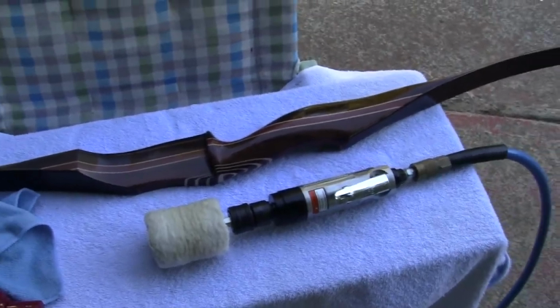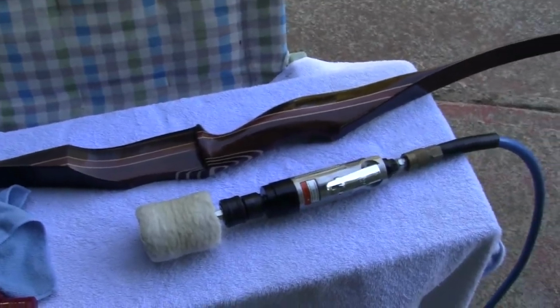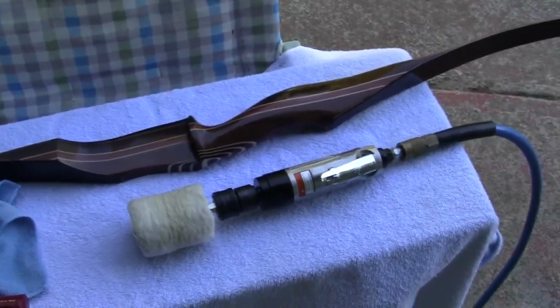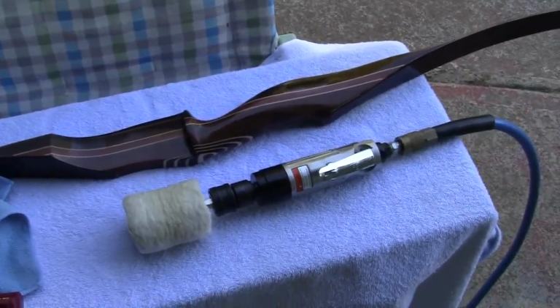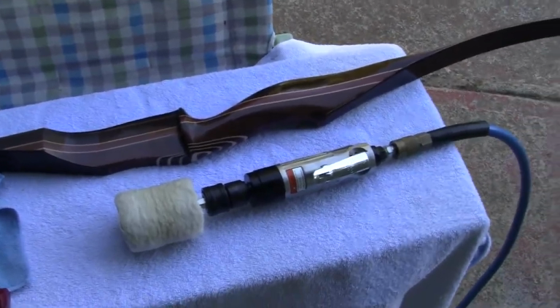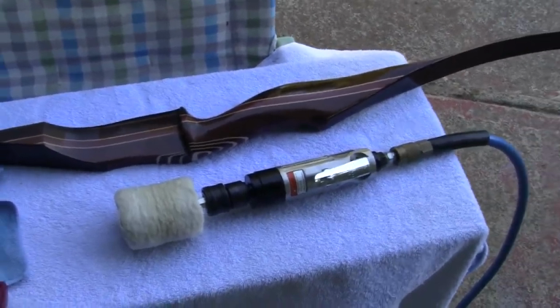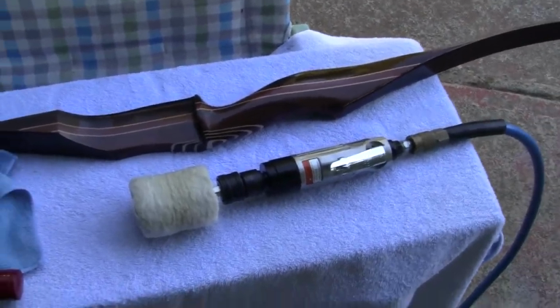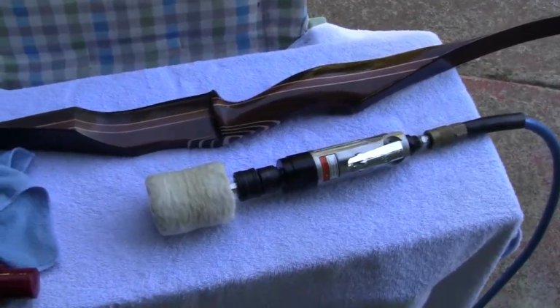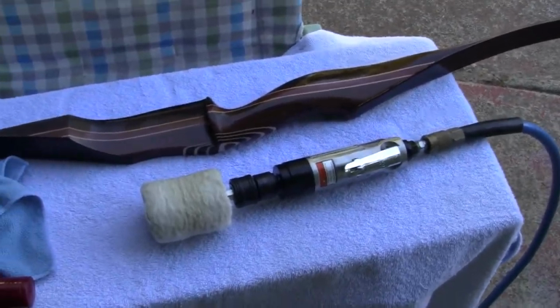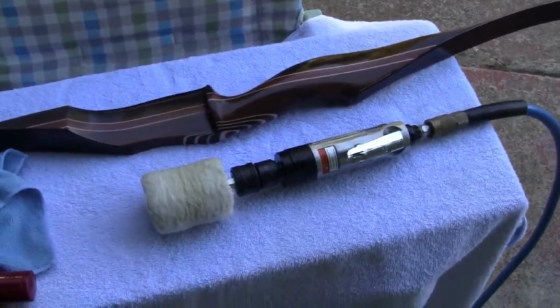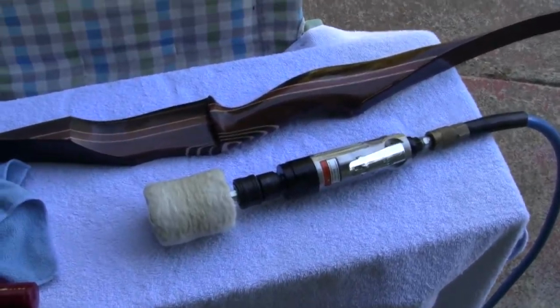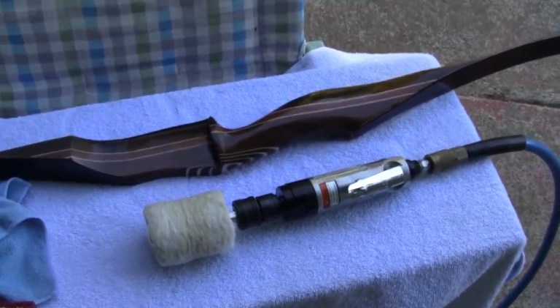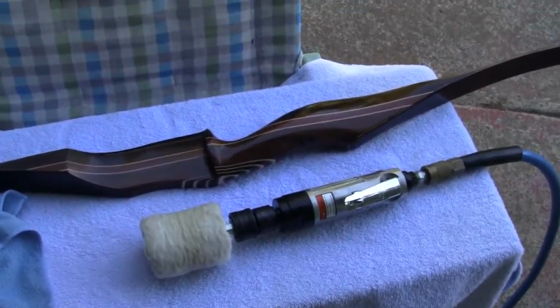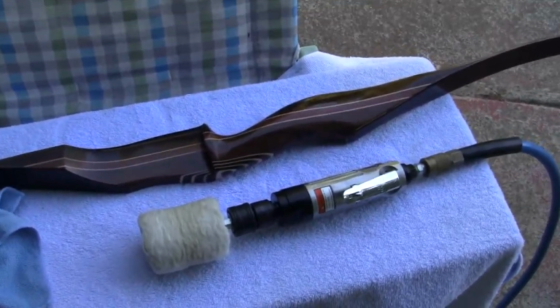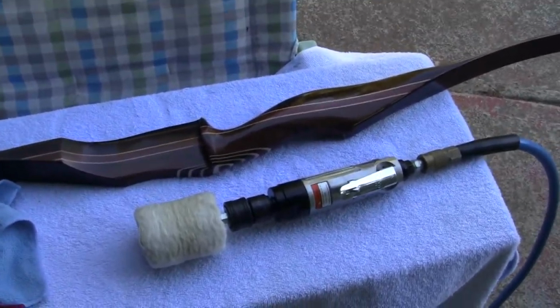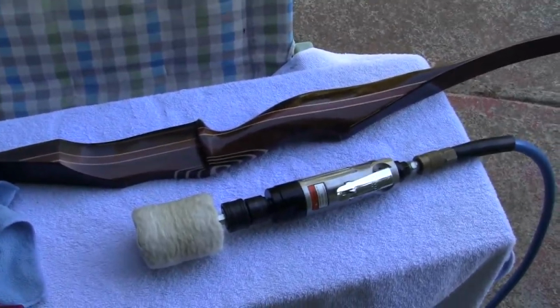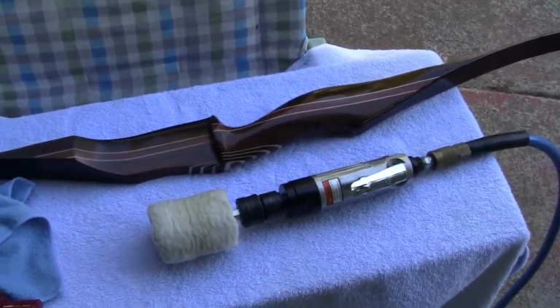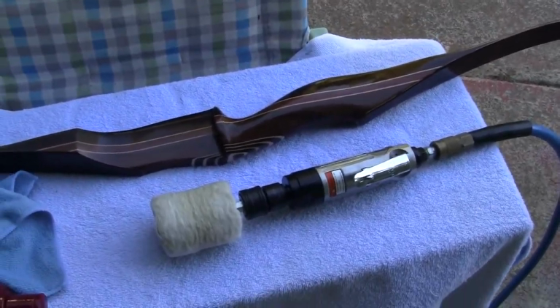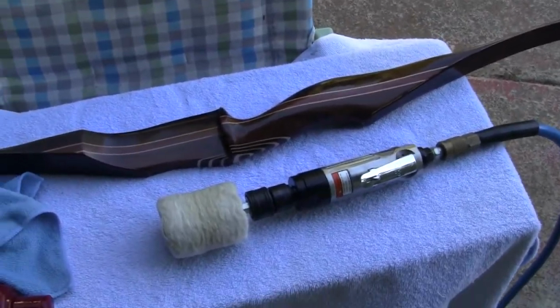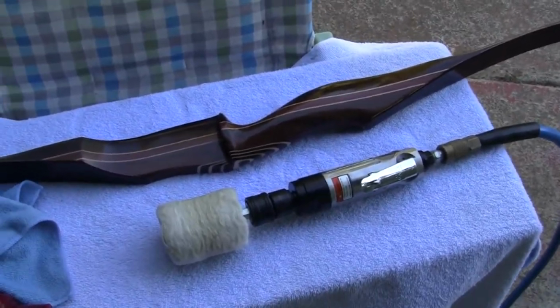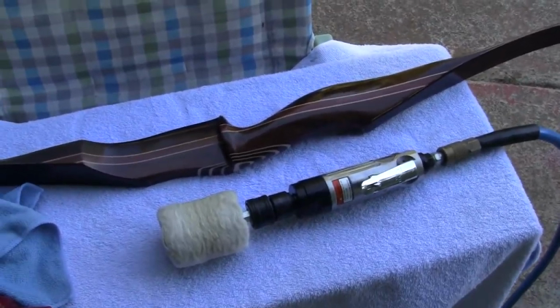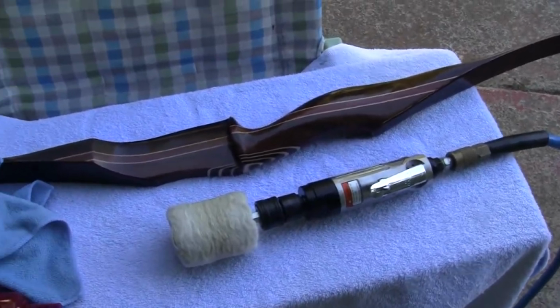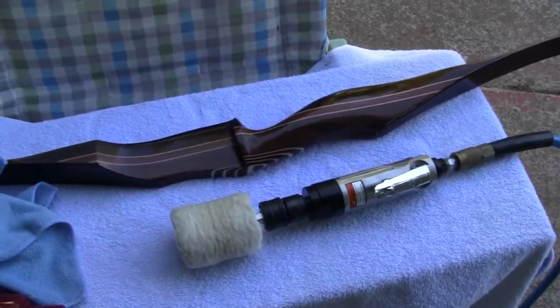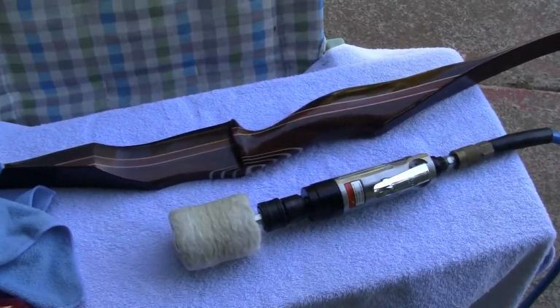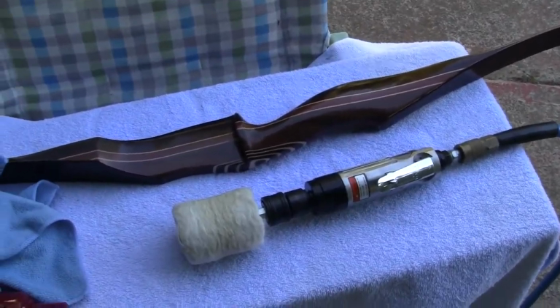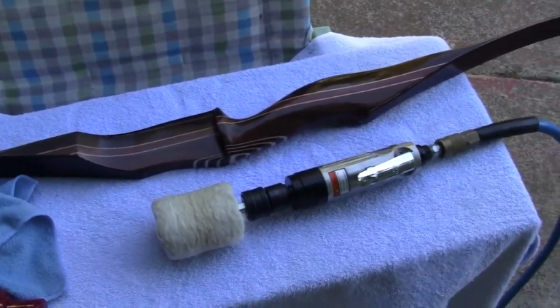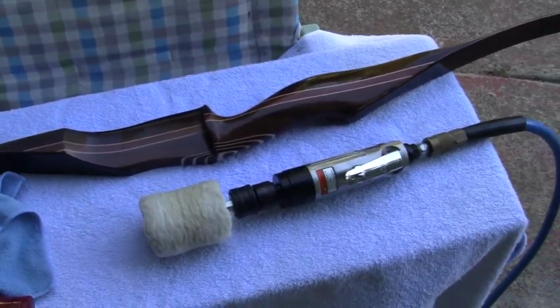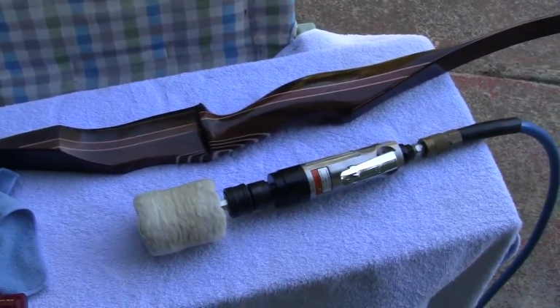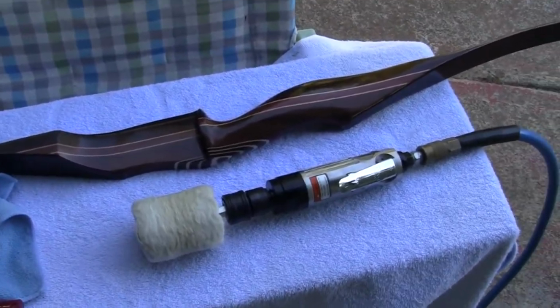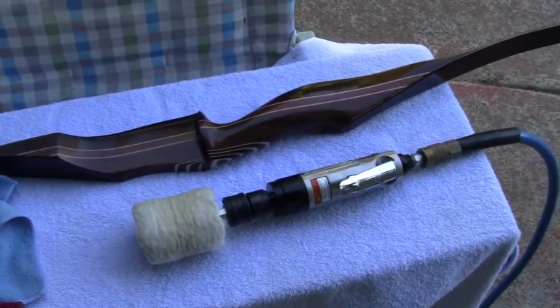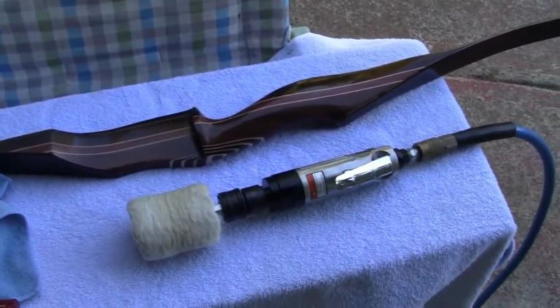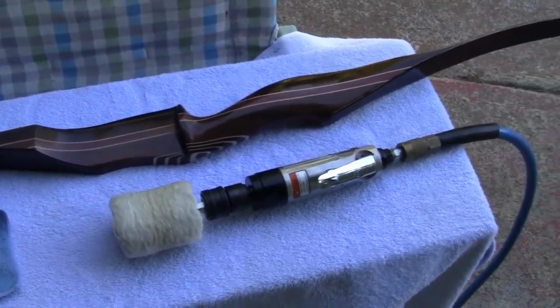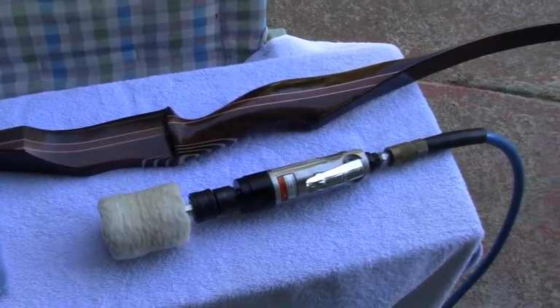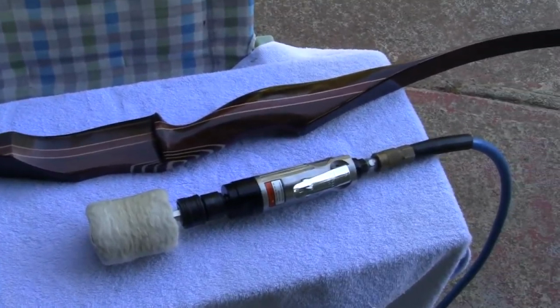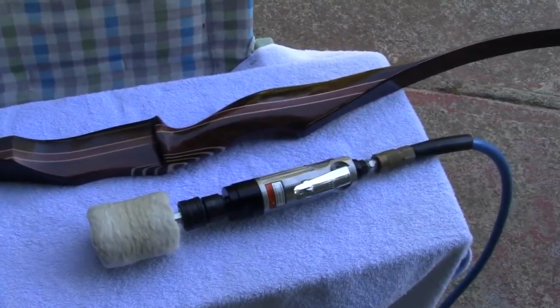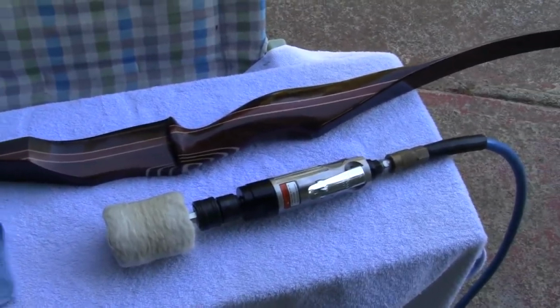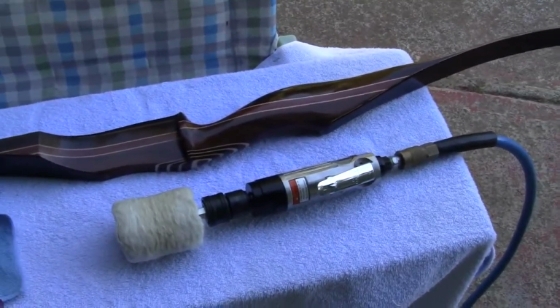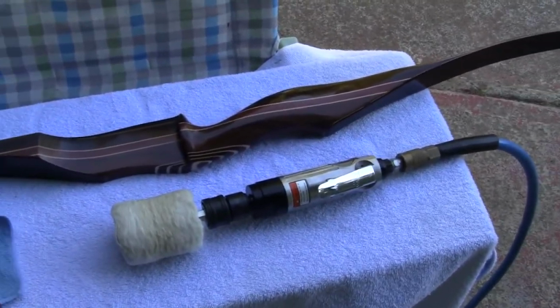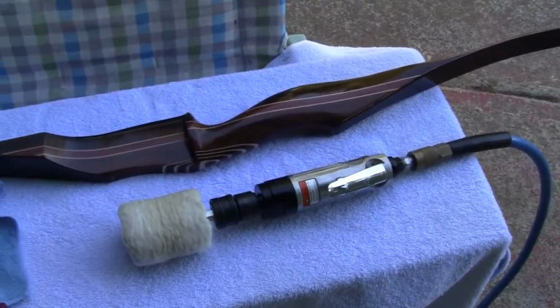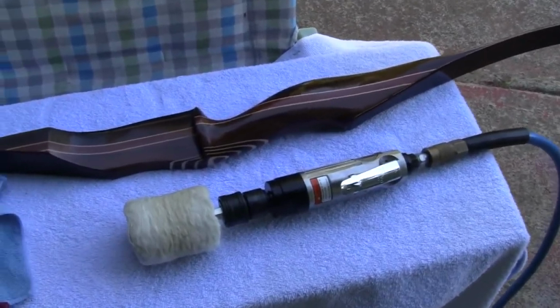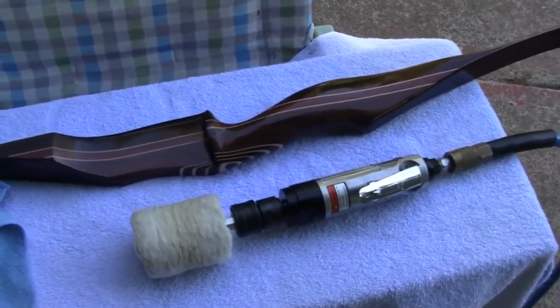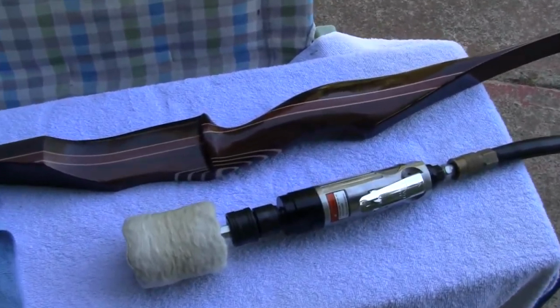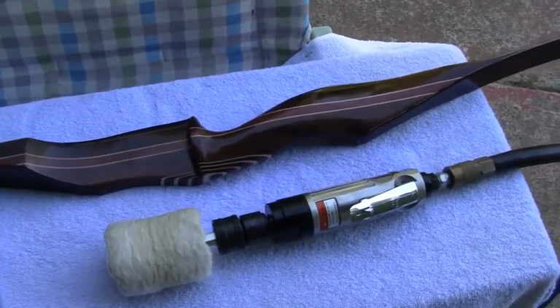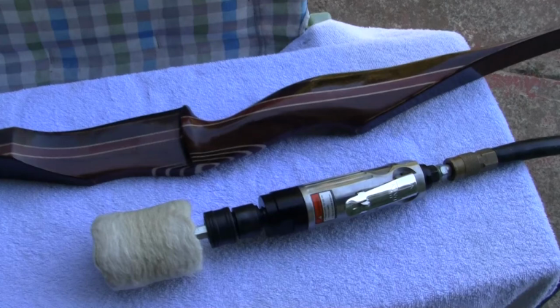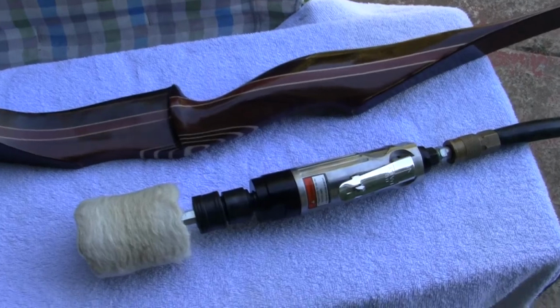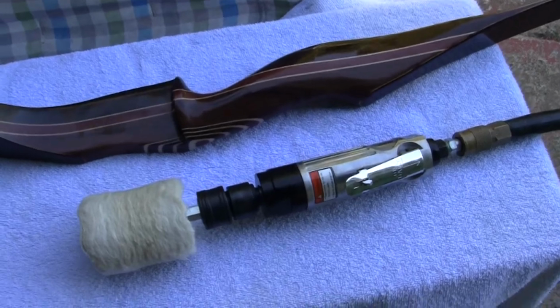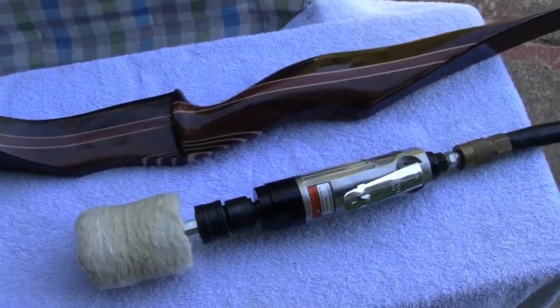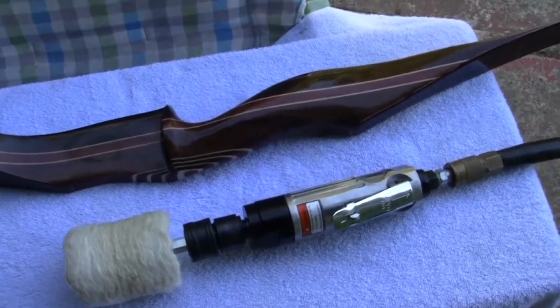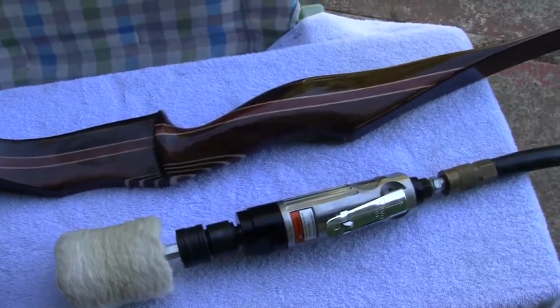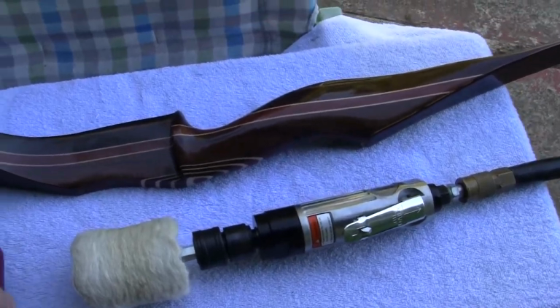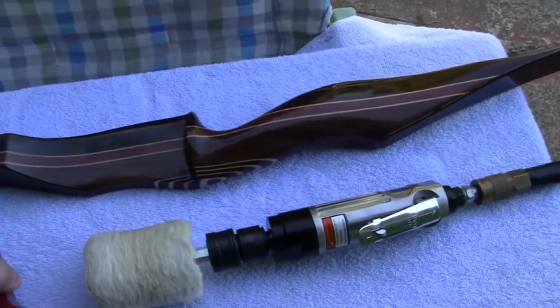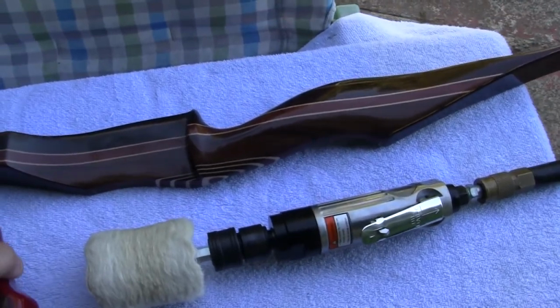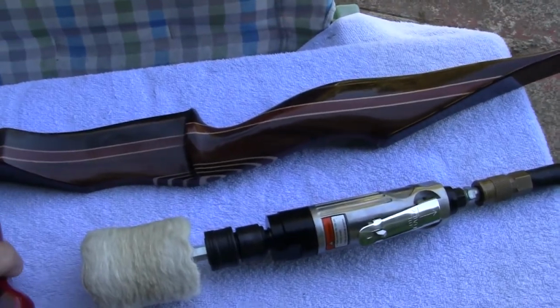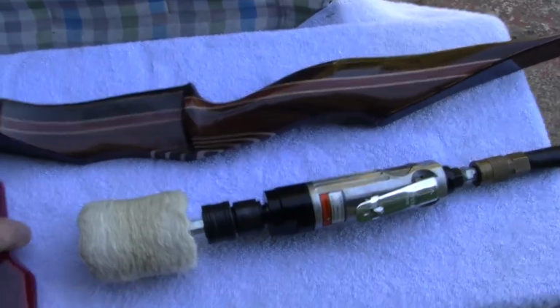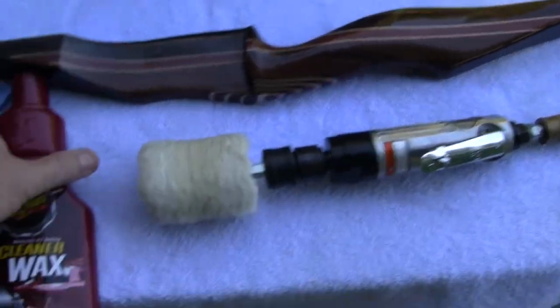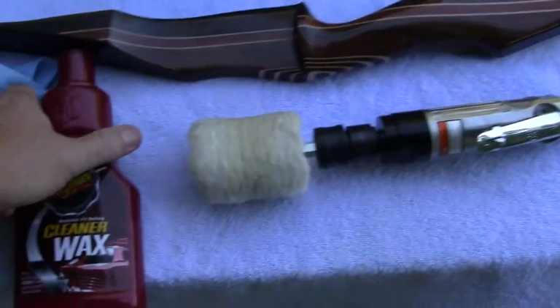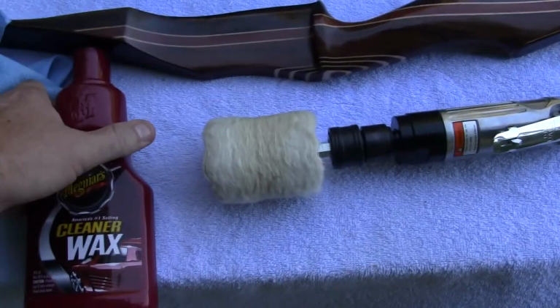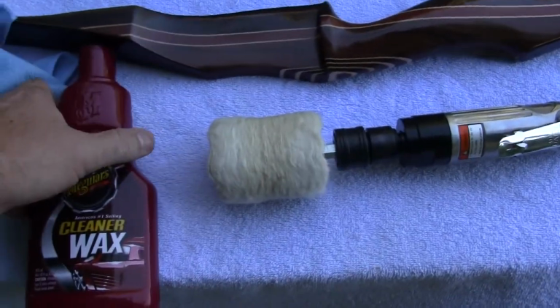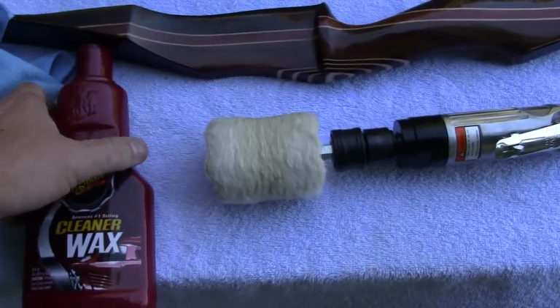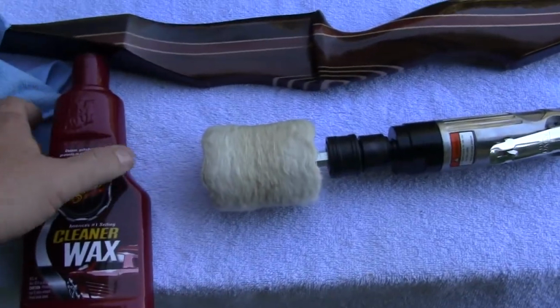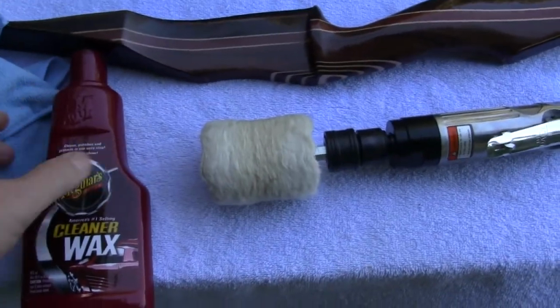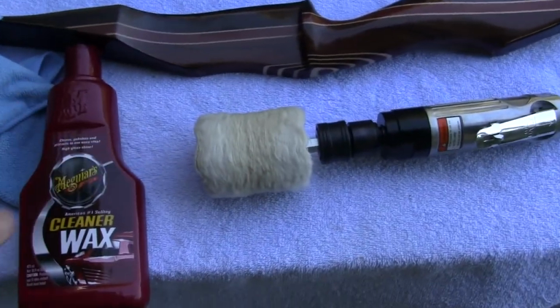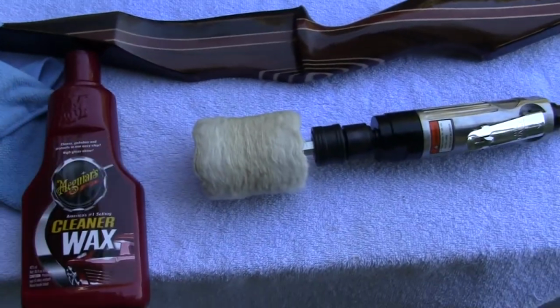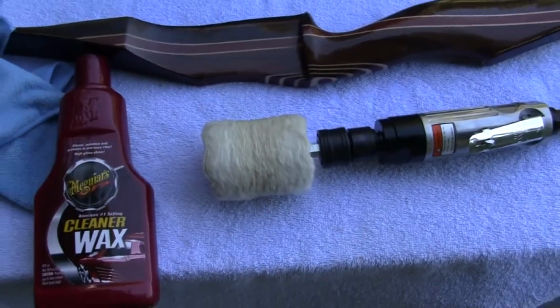Okay, now we're going to do some bow polishing. I want to give you some pointers before you start.